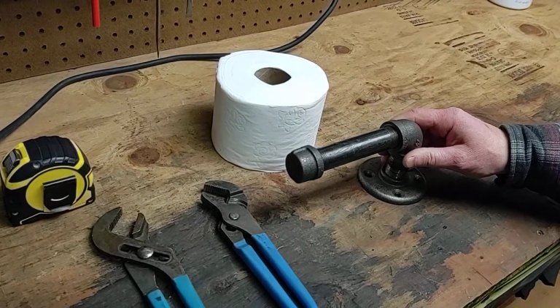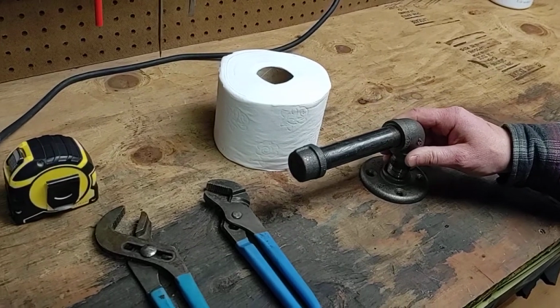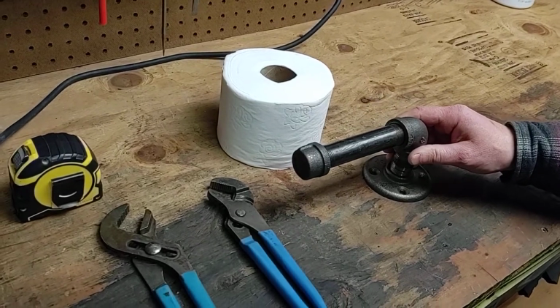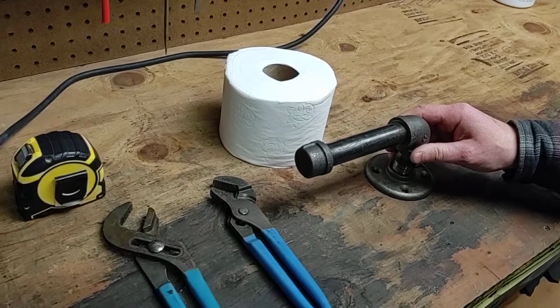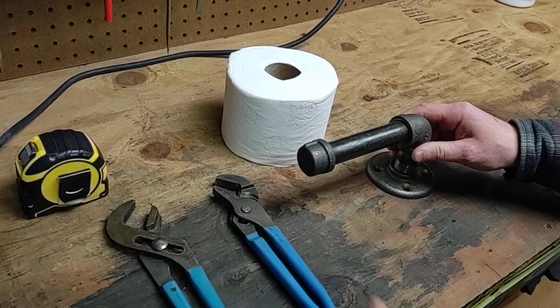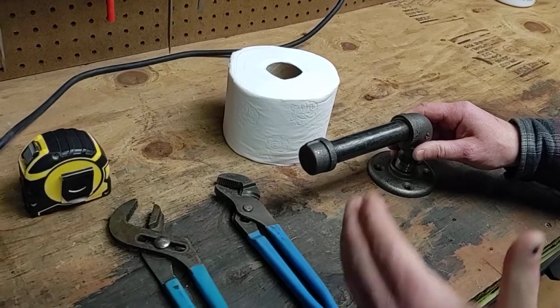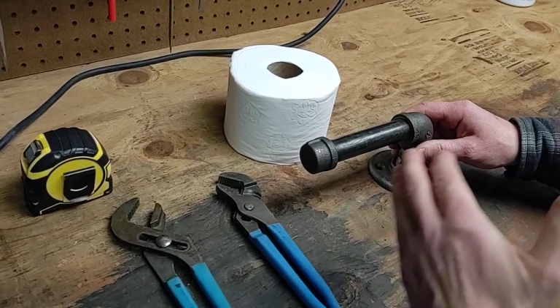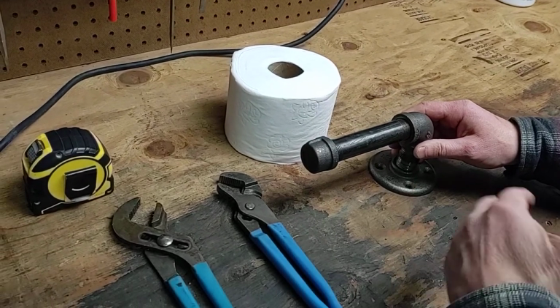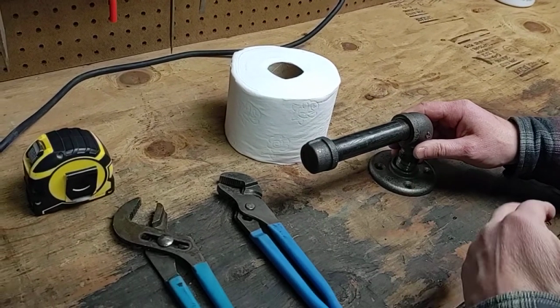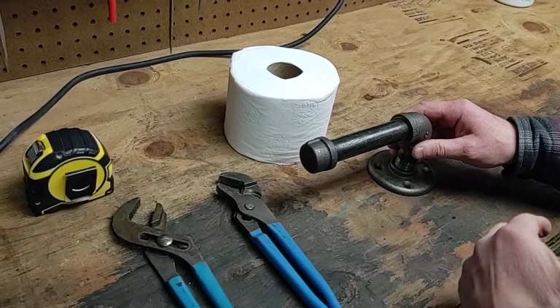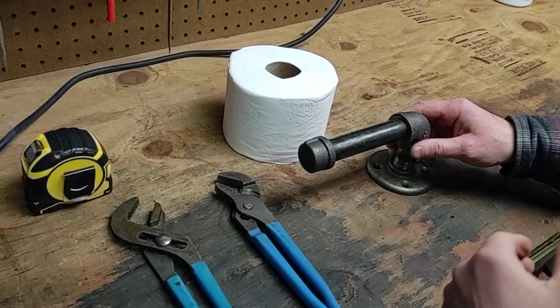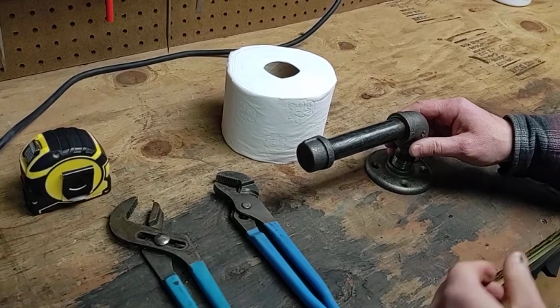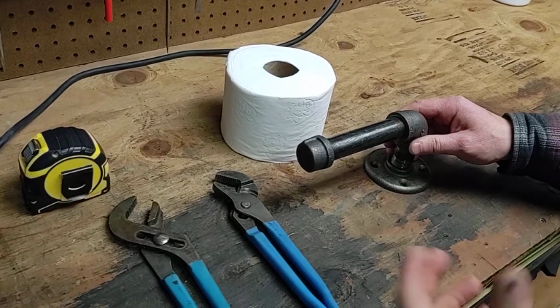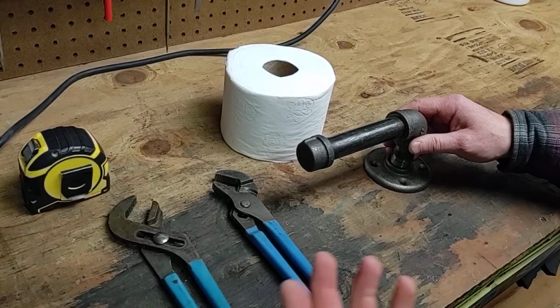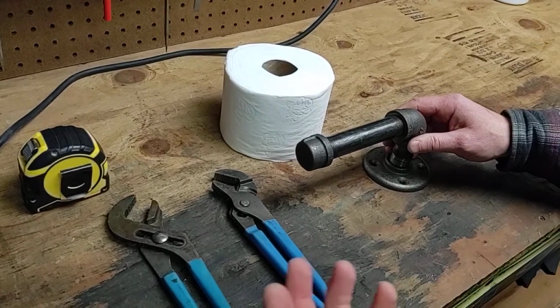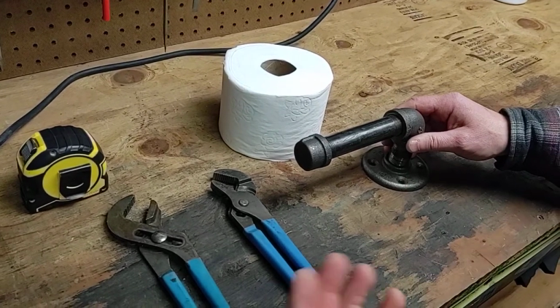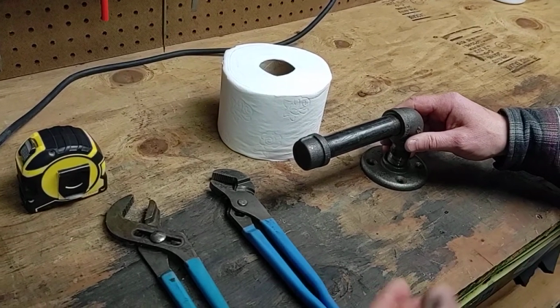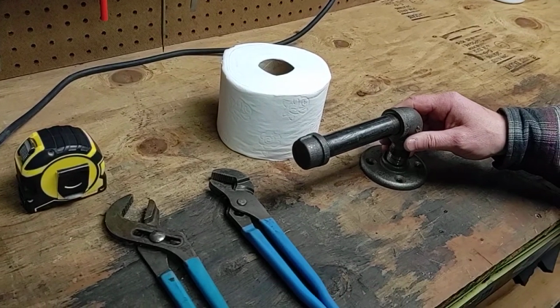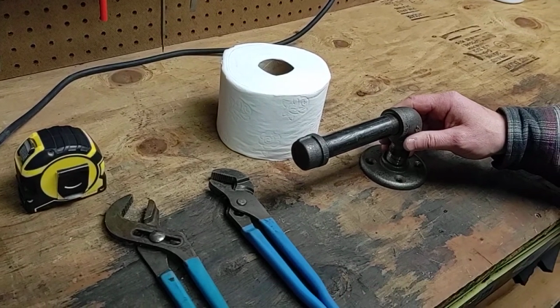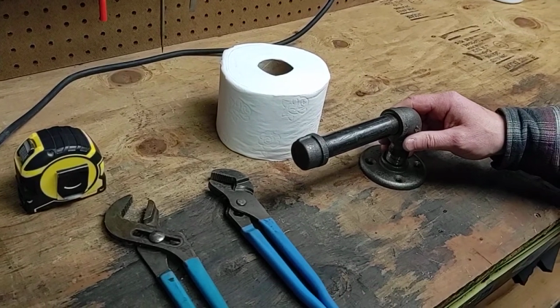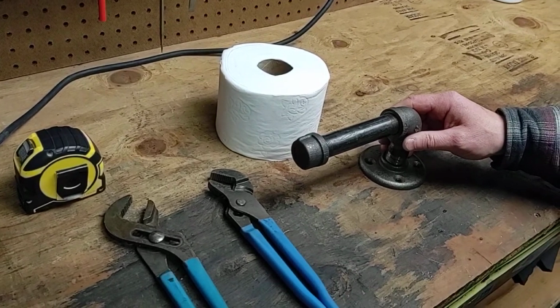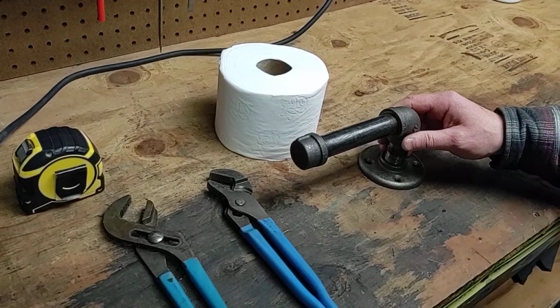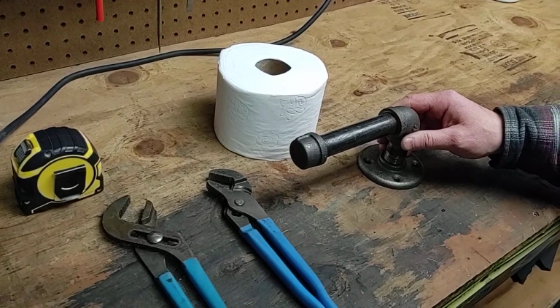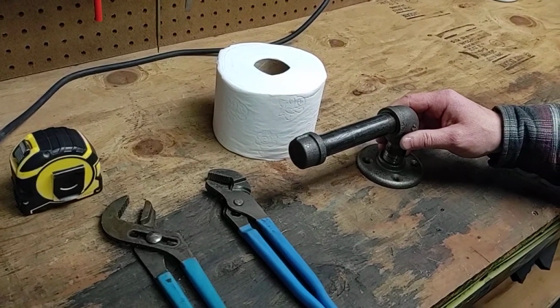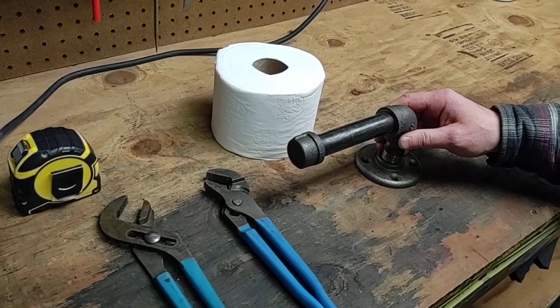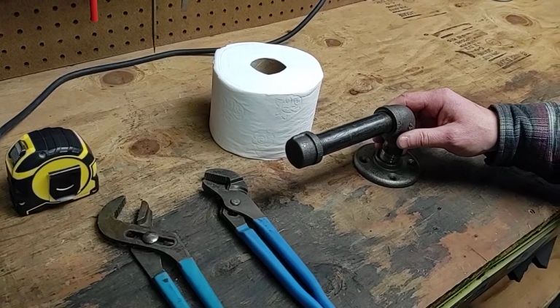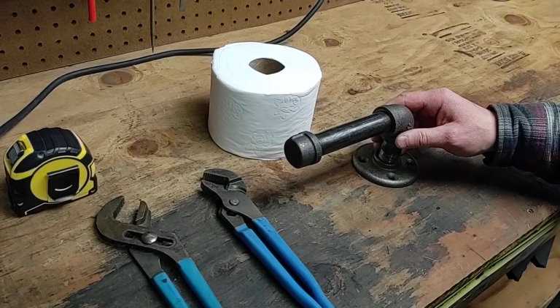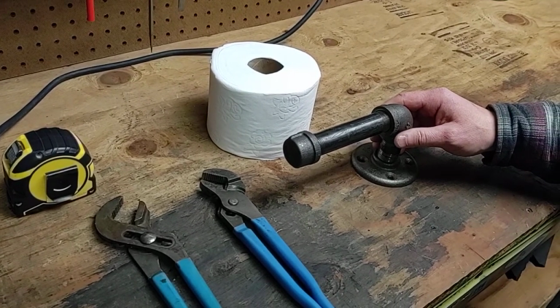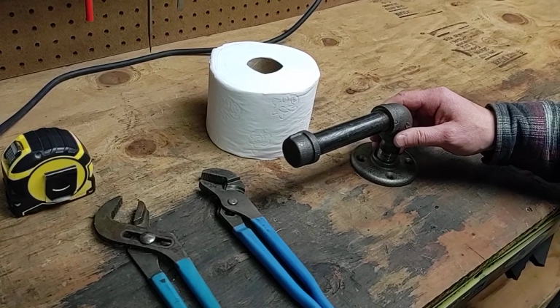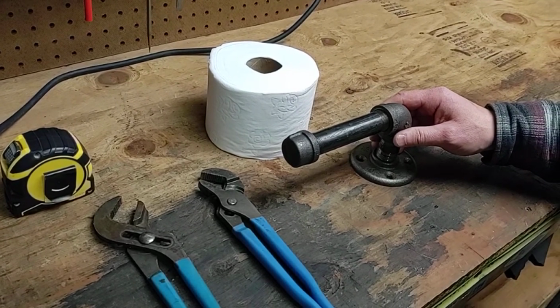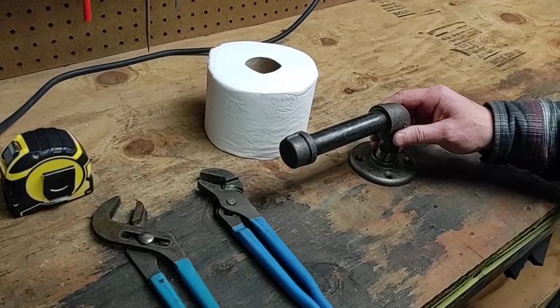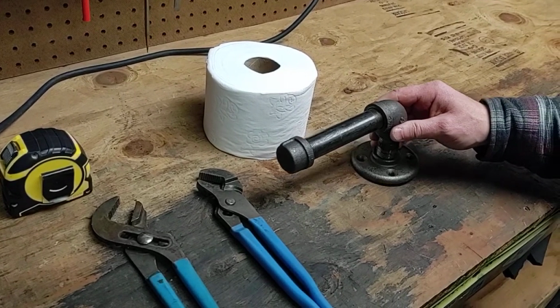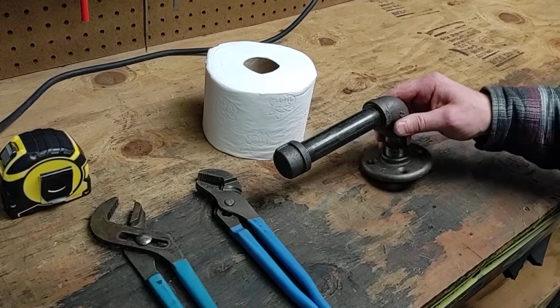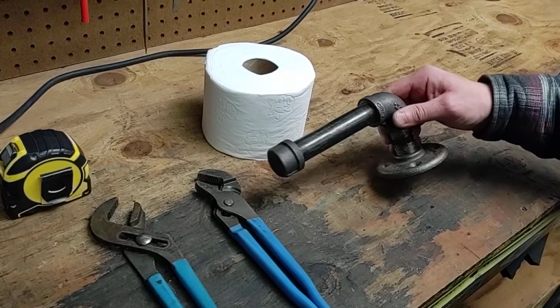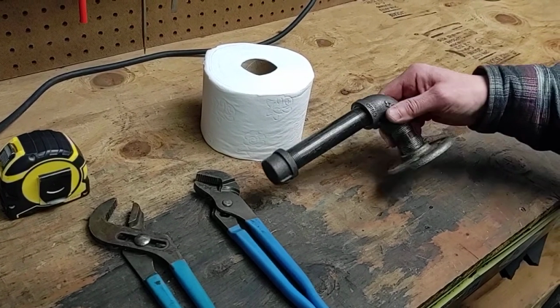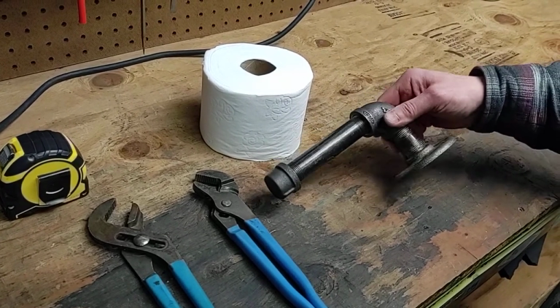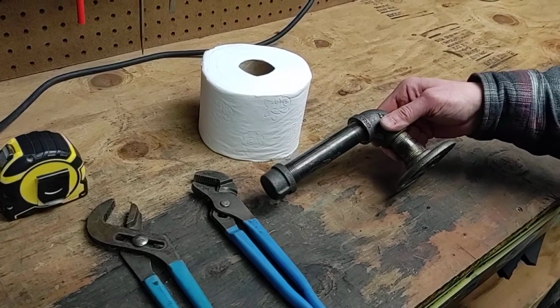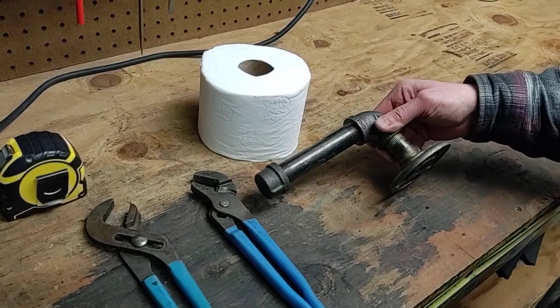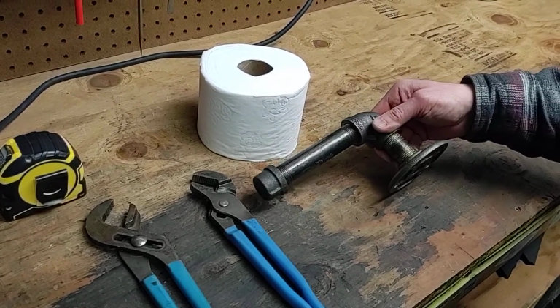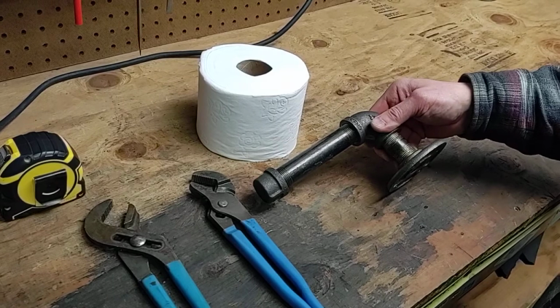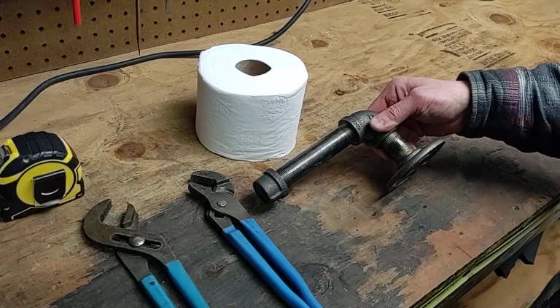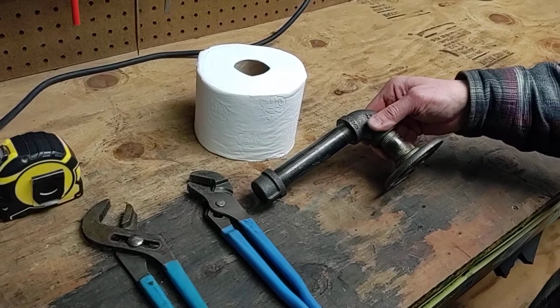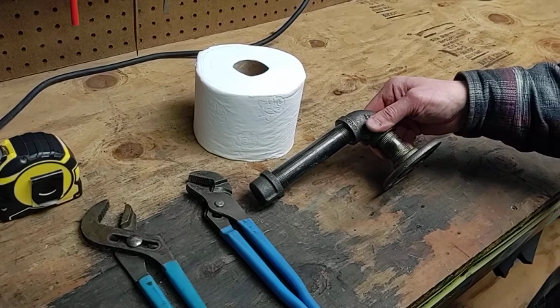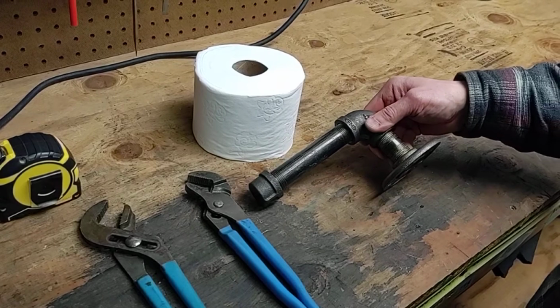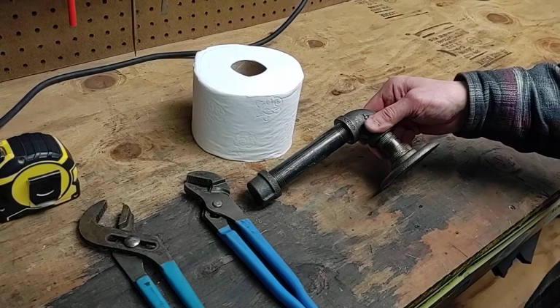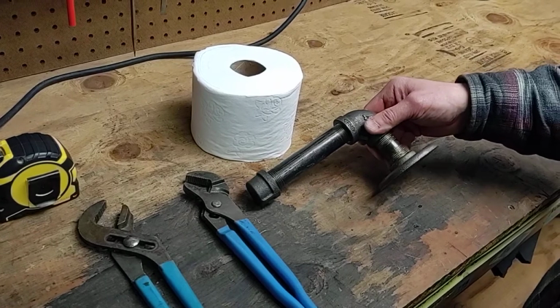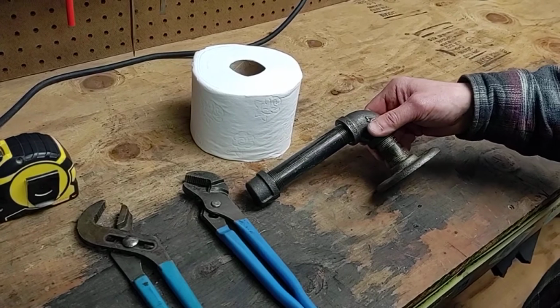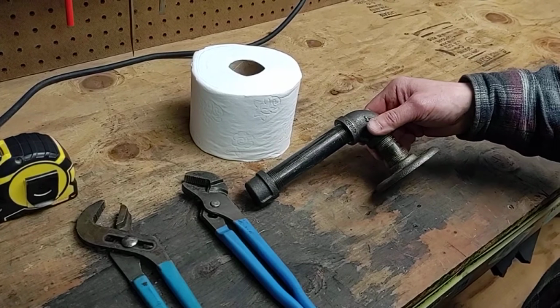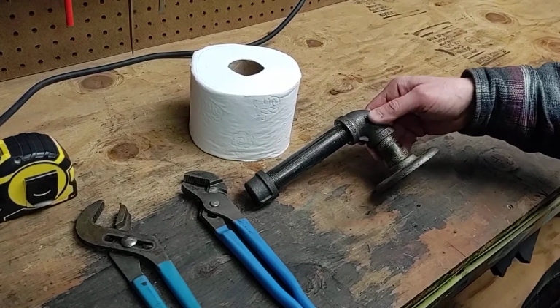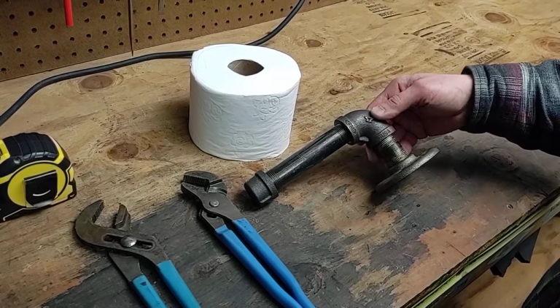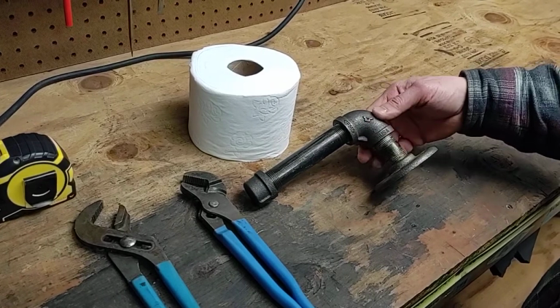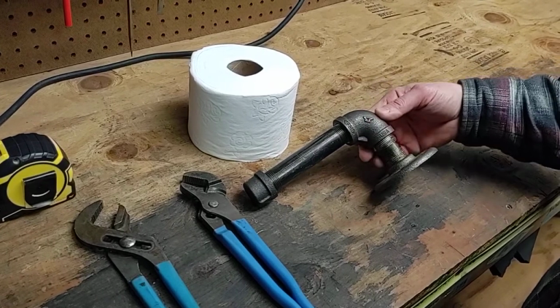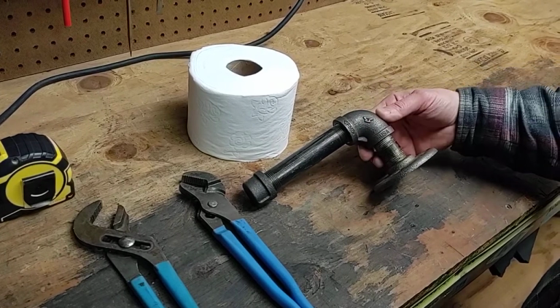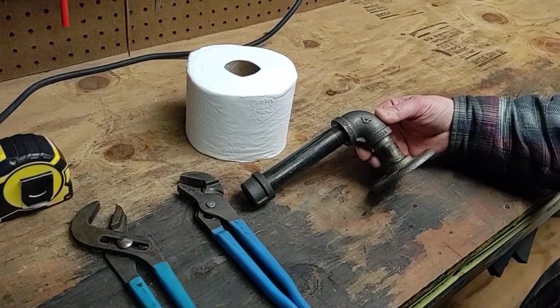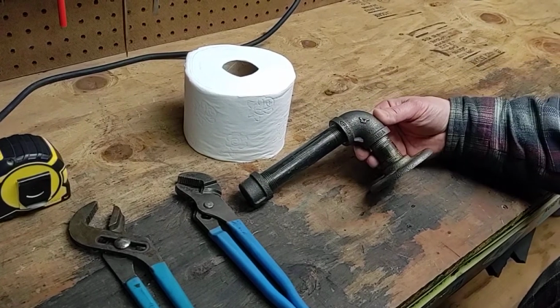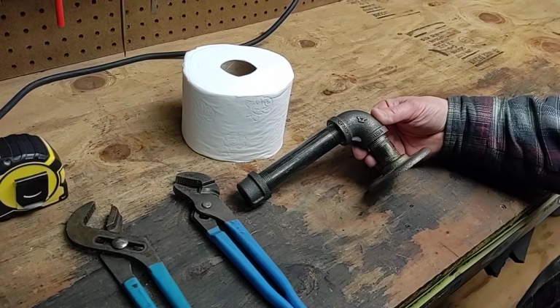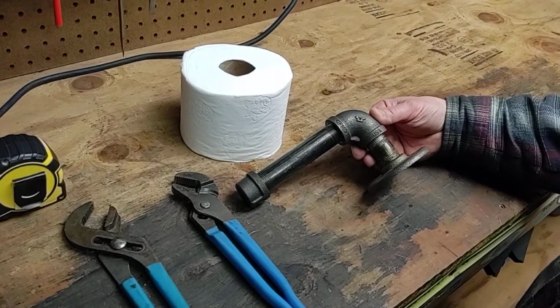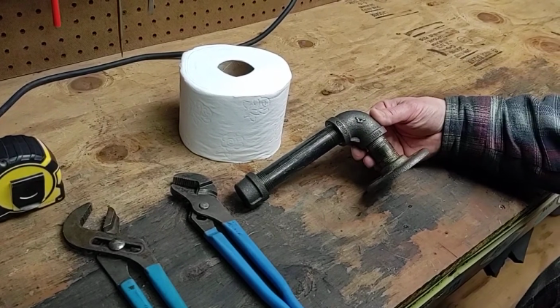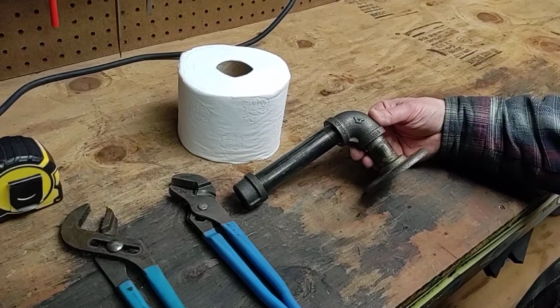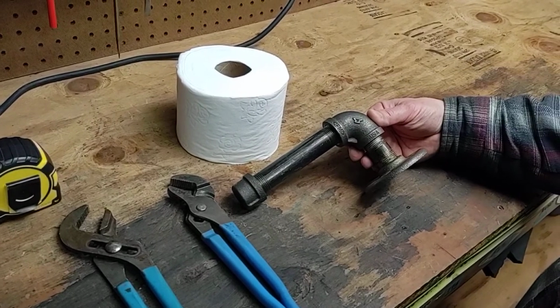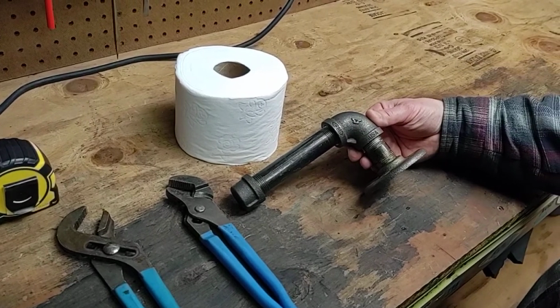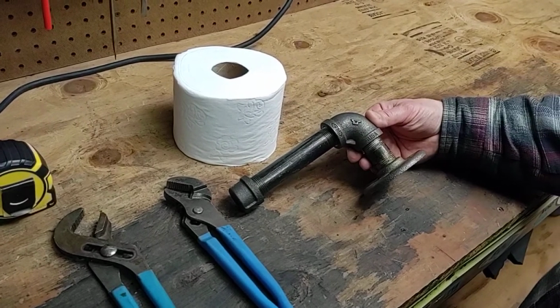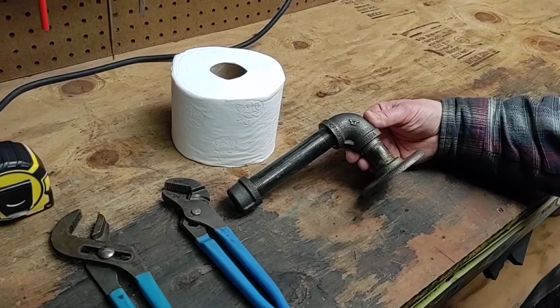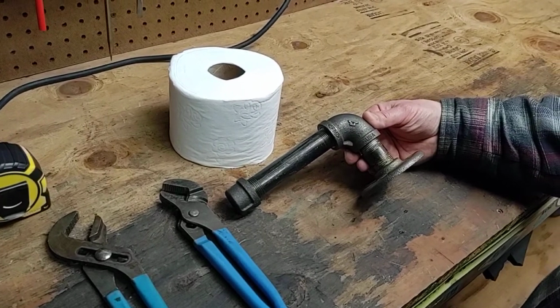You can clean this all up, paint it any color you want. Should be good to go.